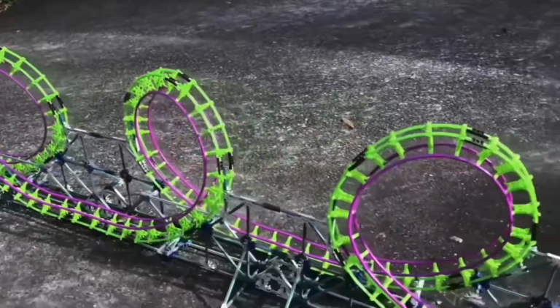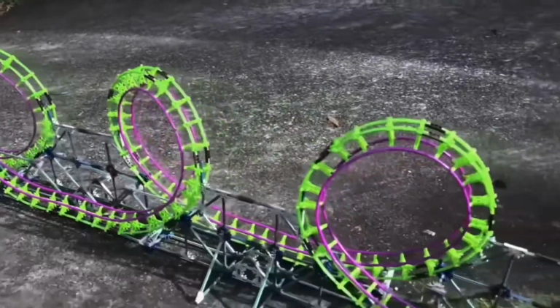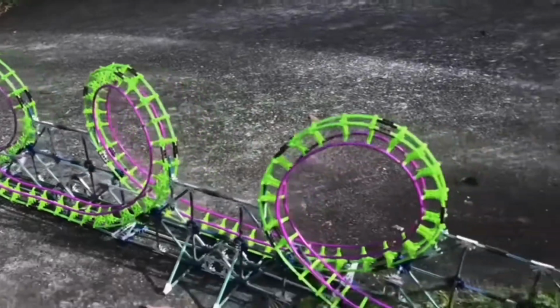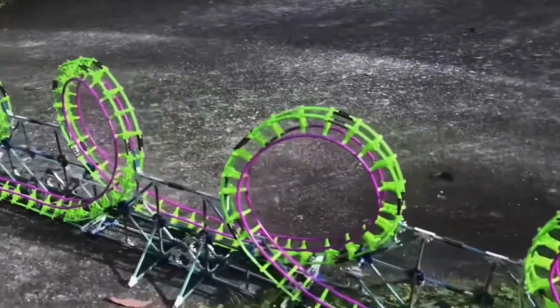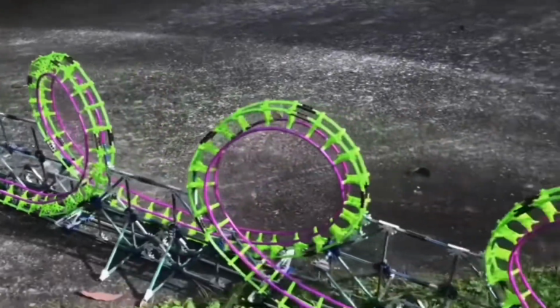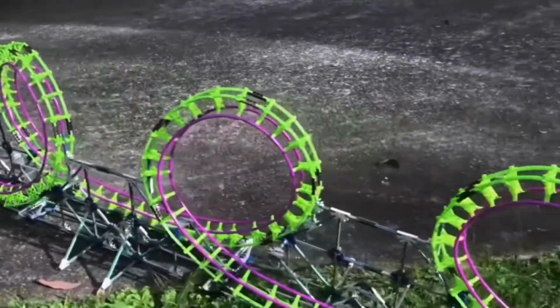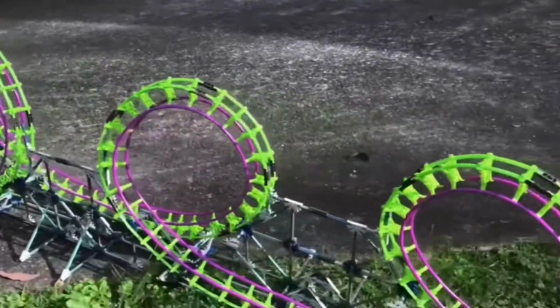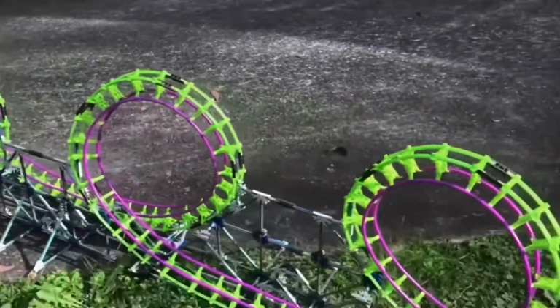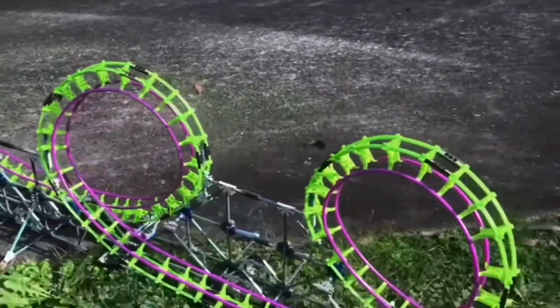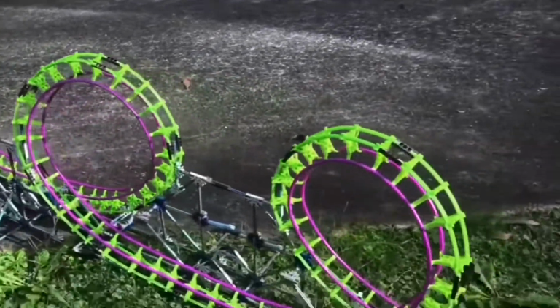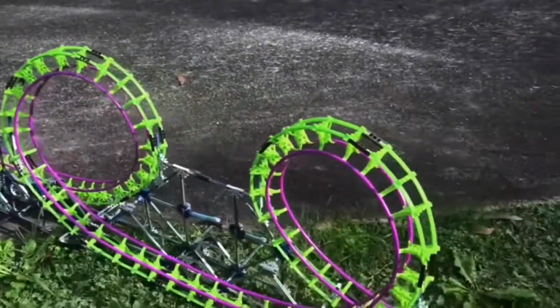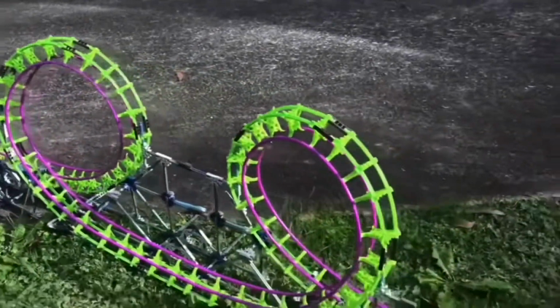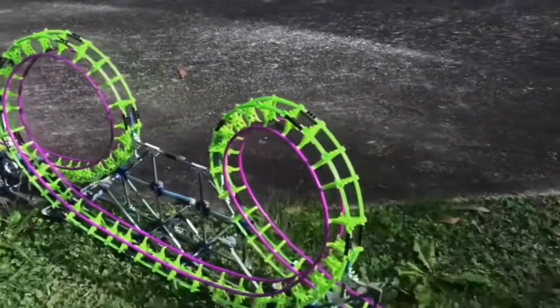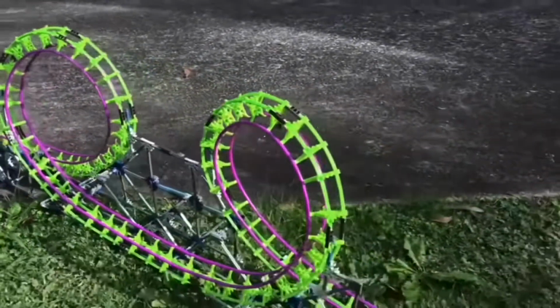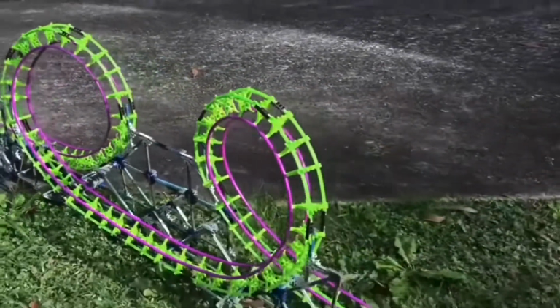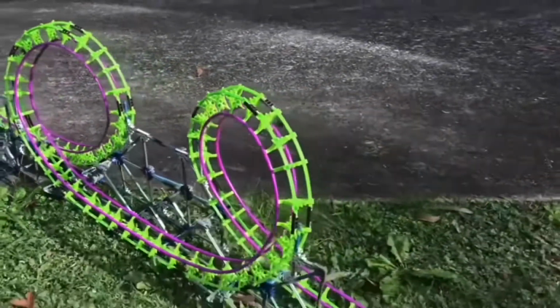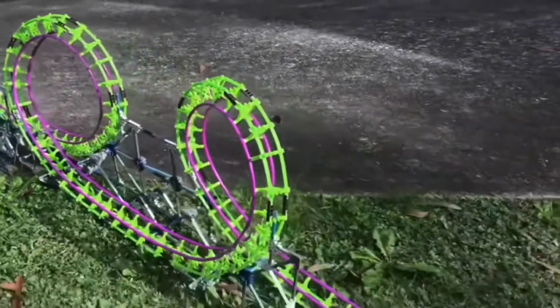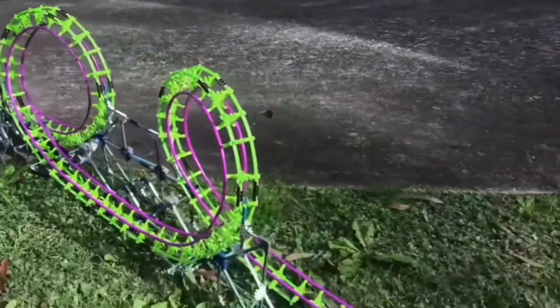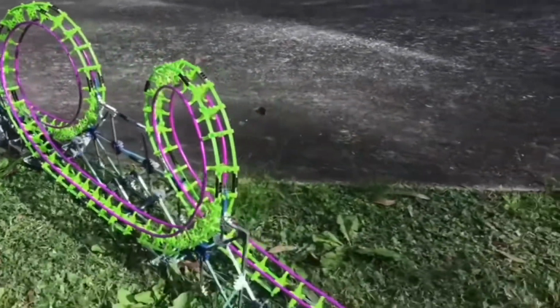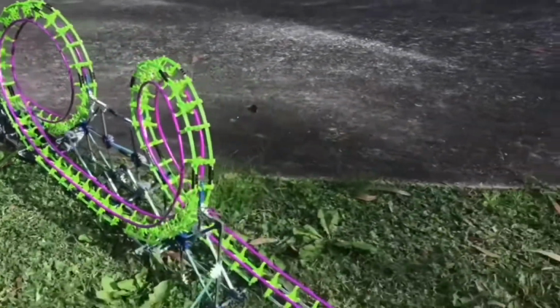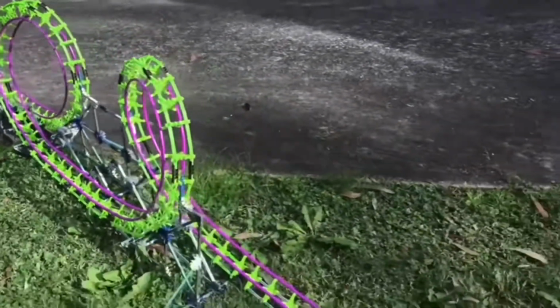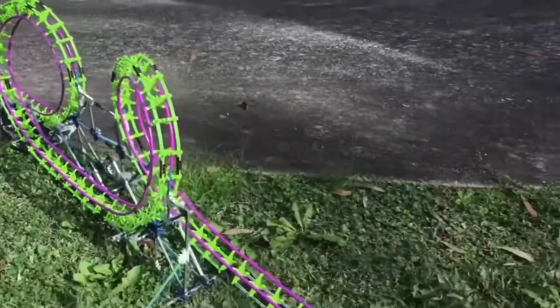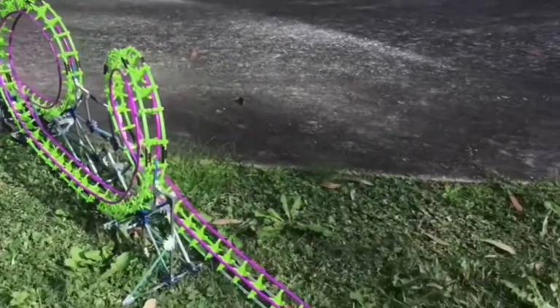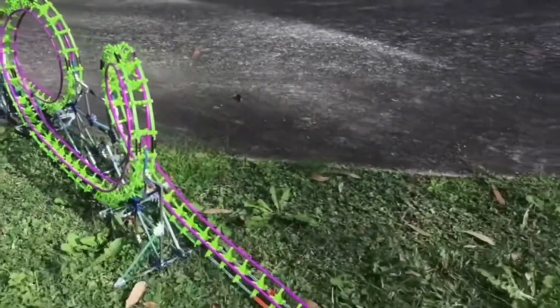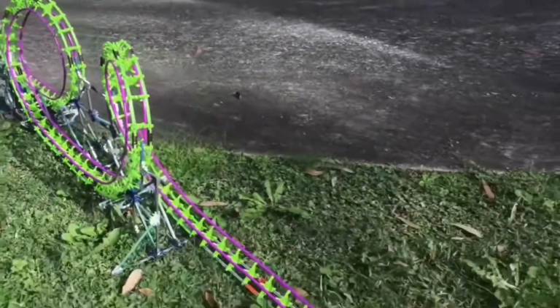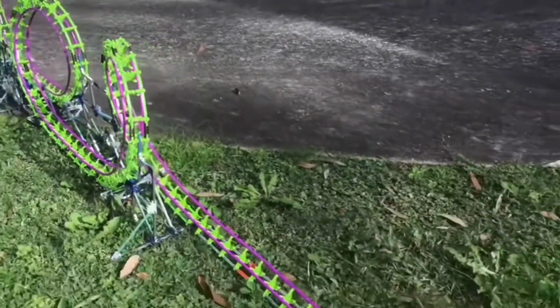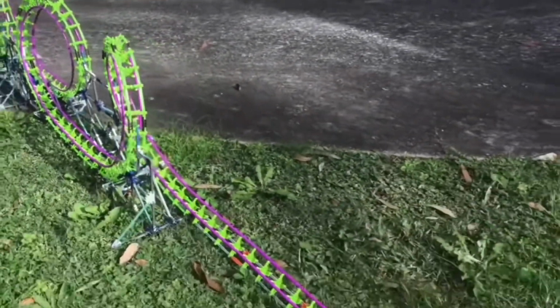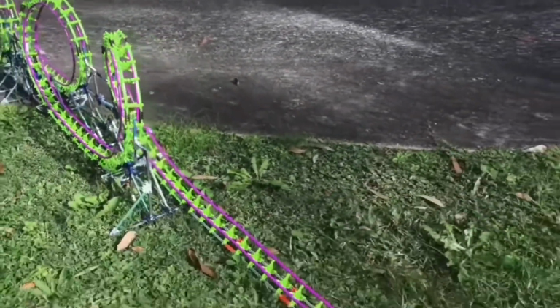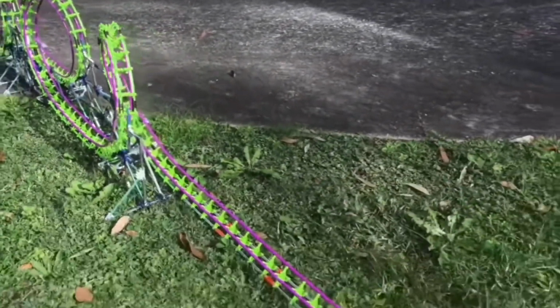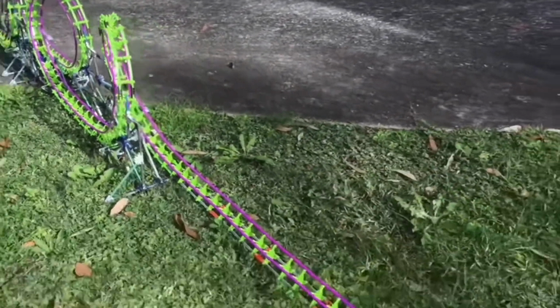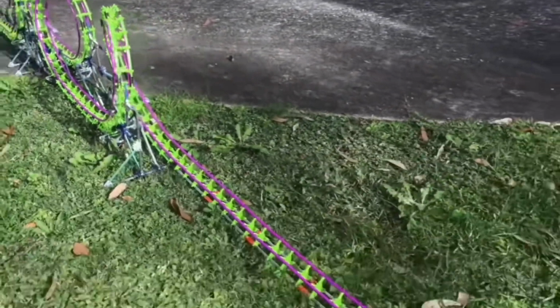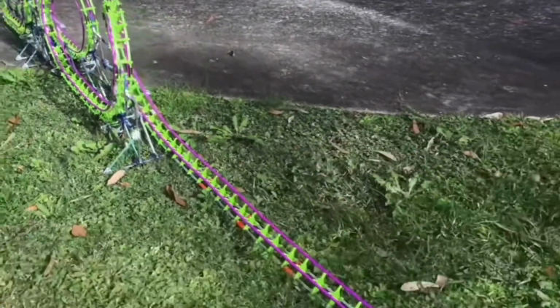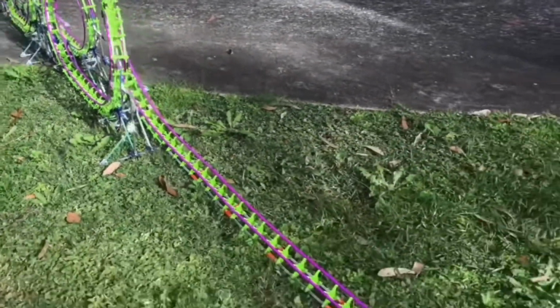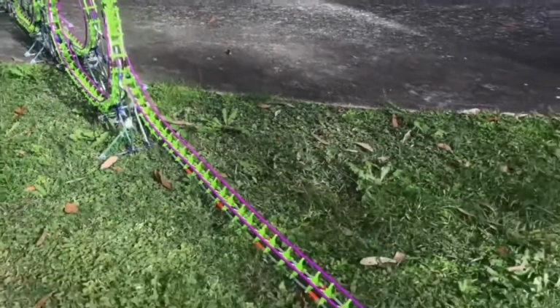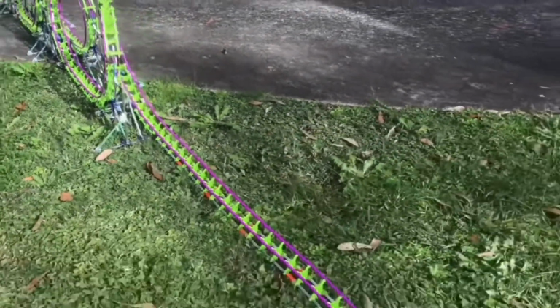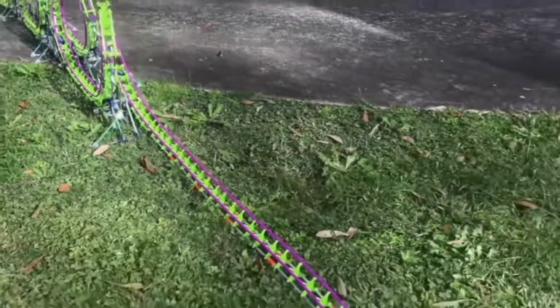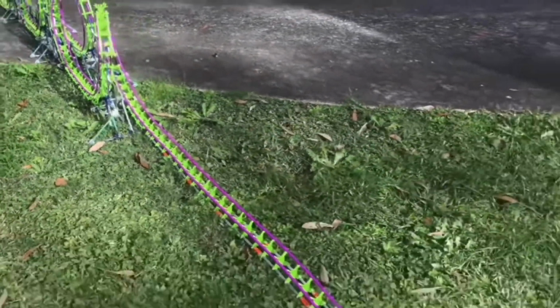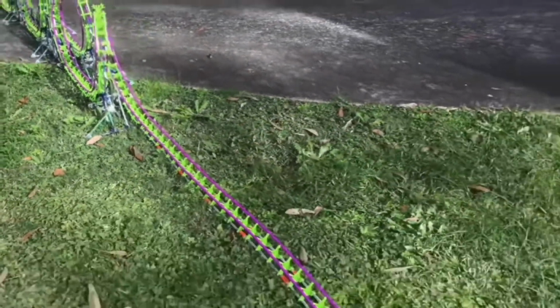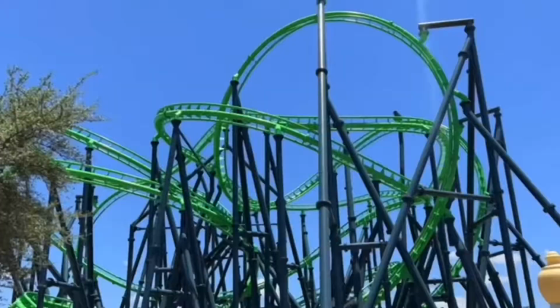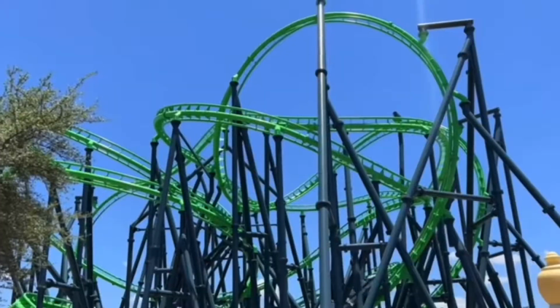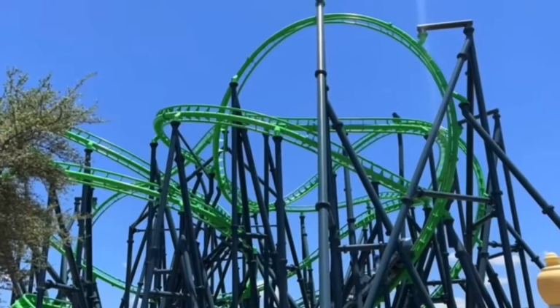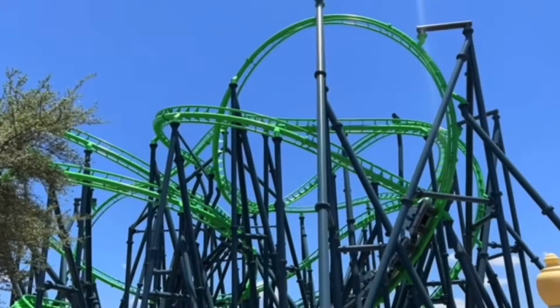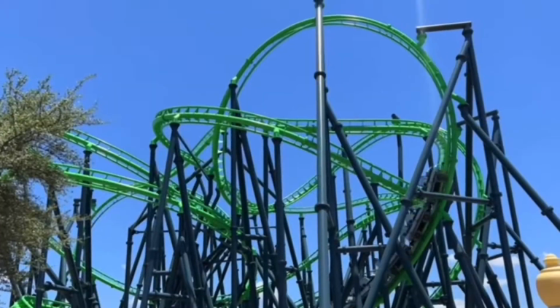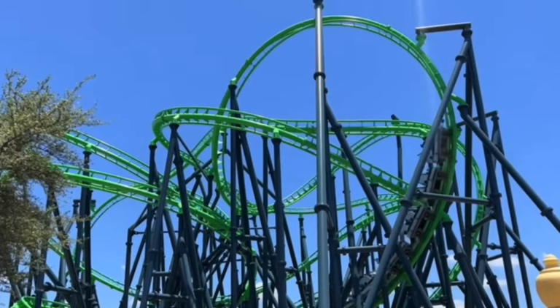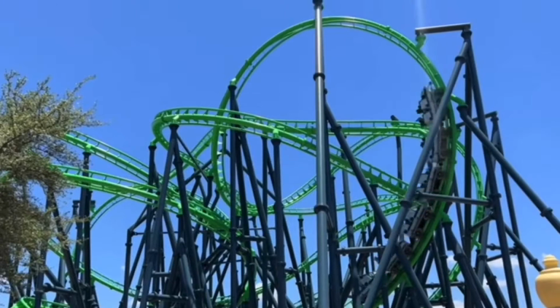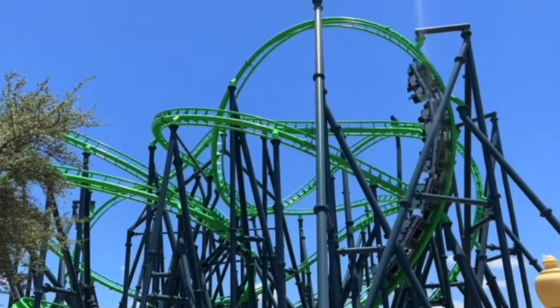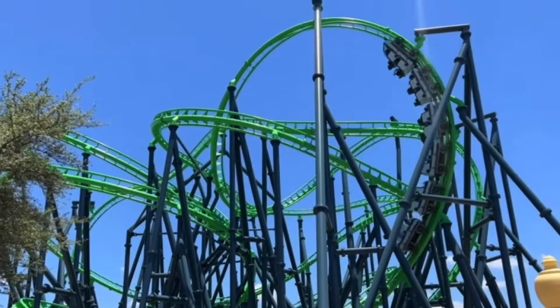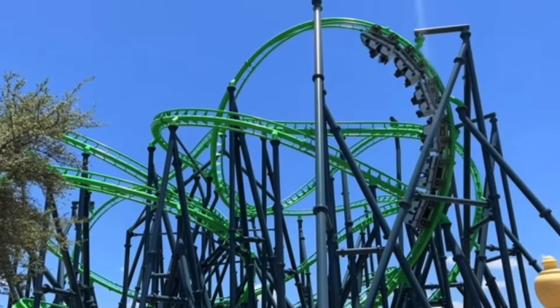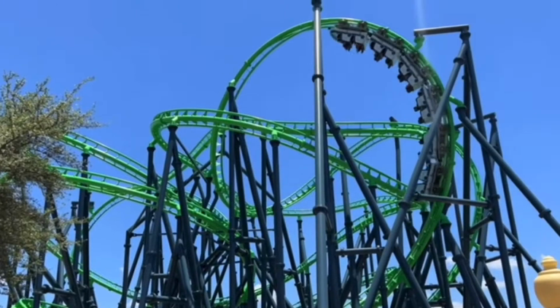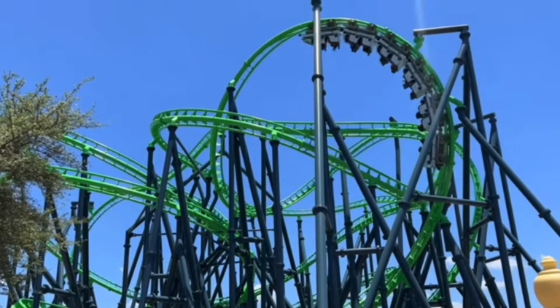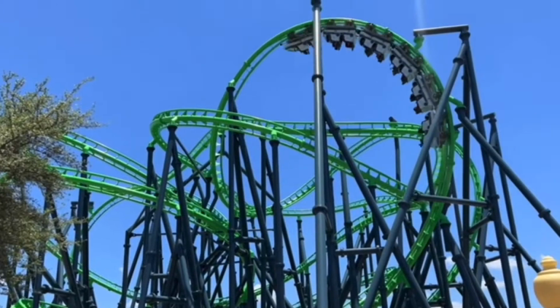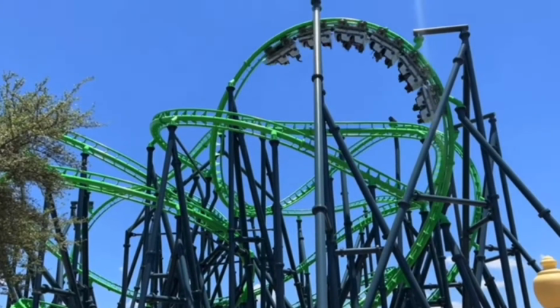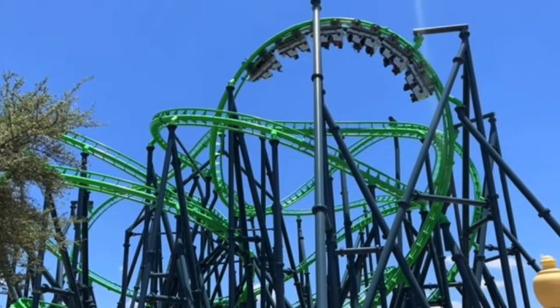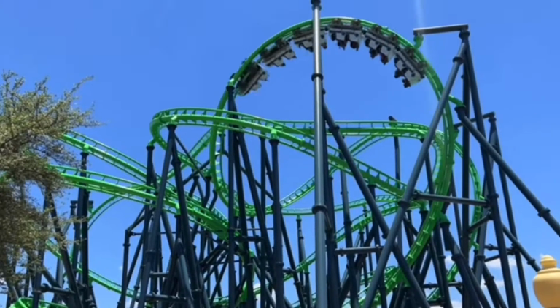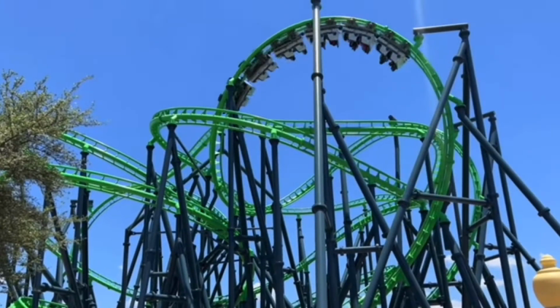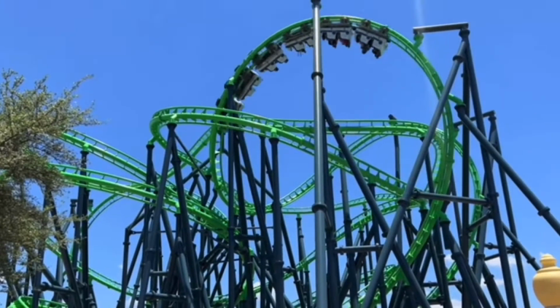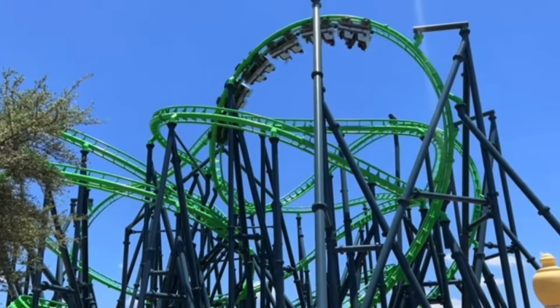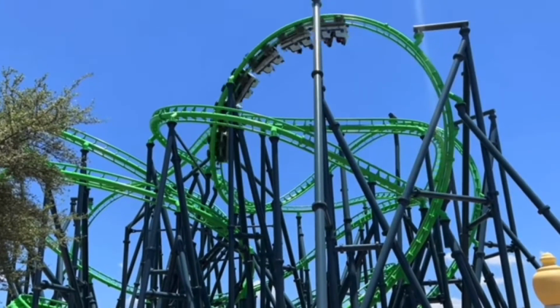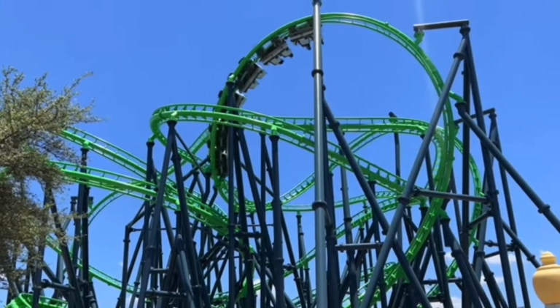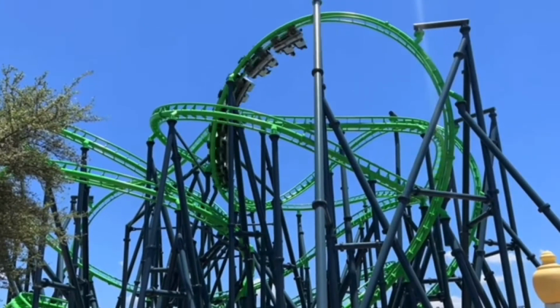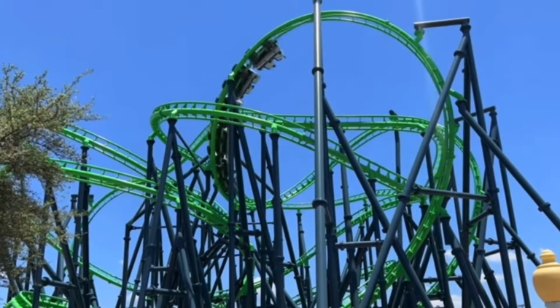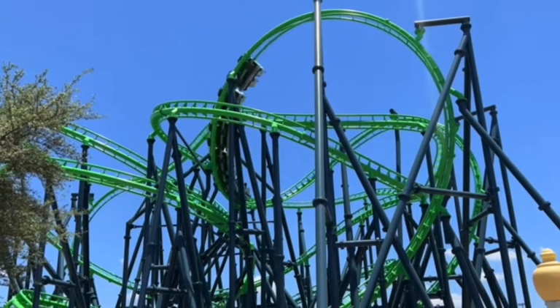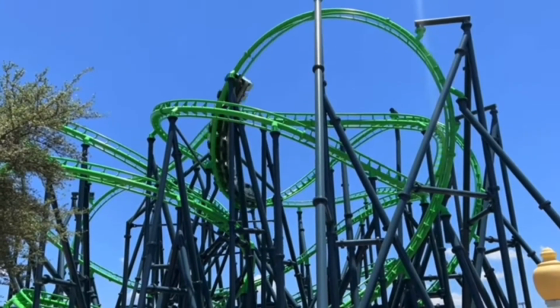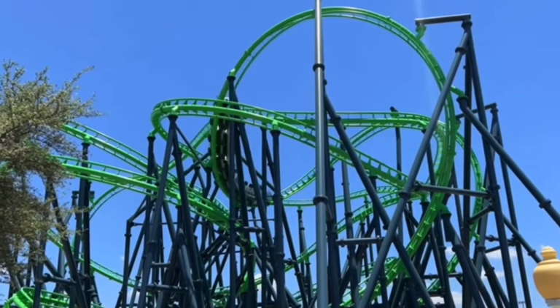So for my build, I'll be going for more of a spaghetti bowl kind of model, something like Poltergeist. It's gonna look sick.